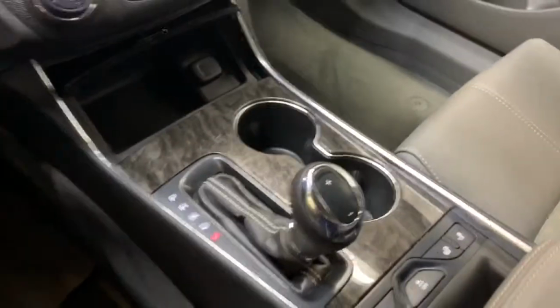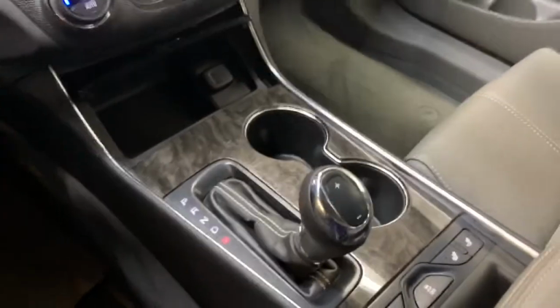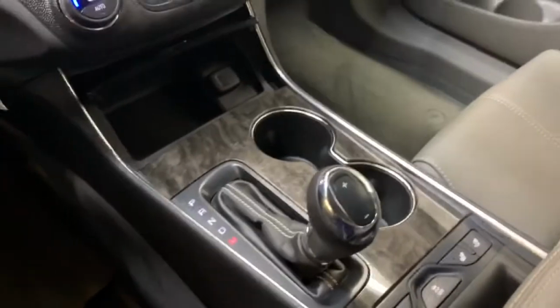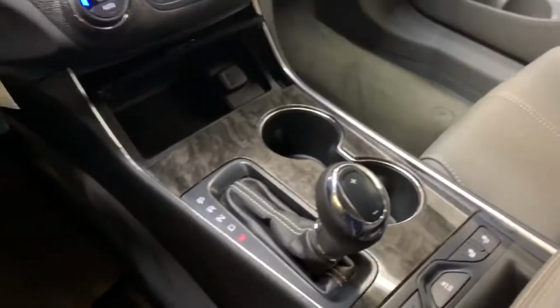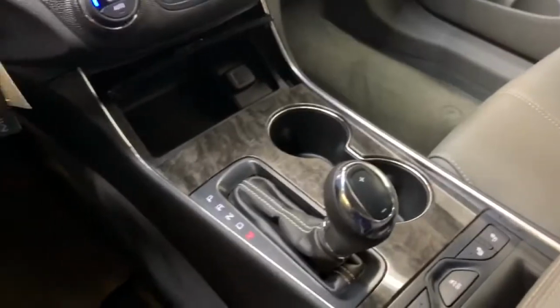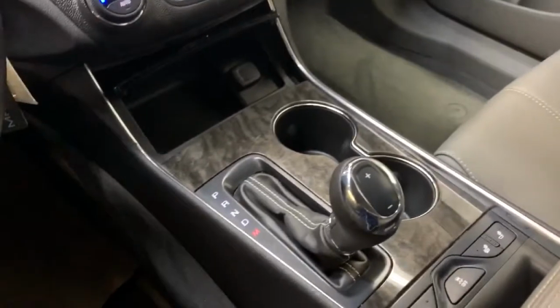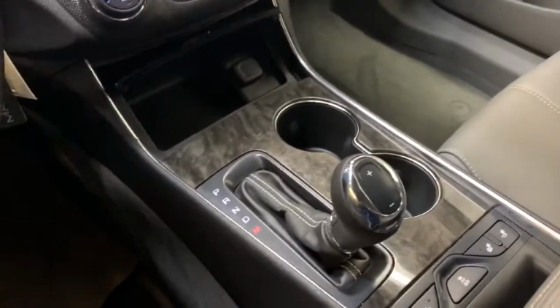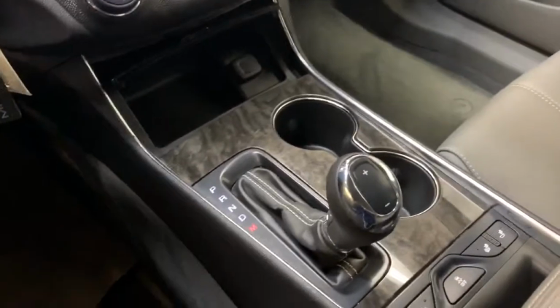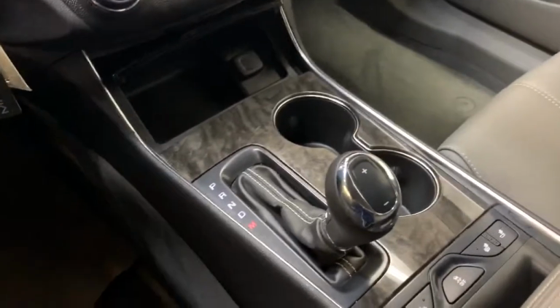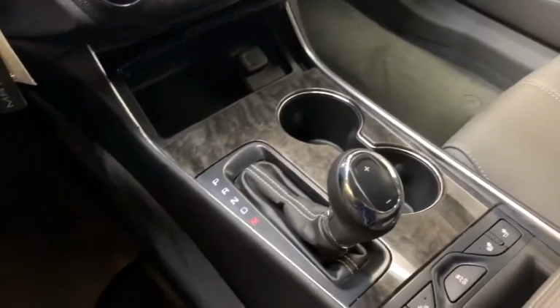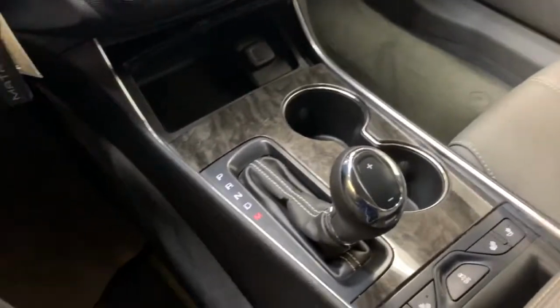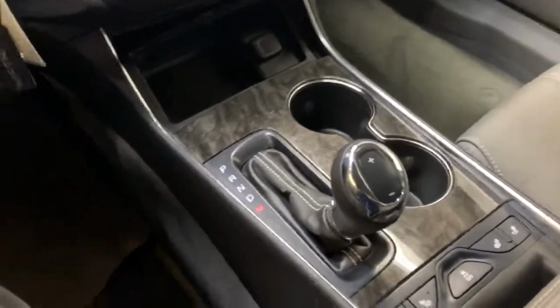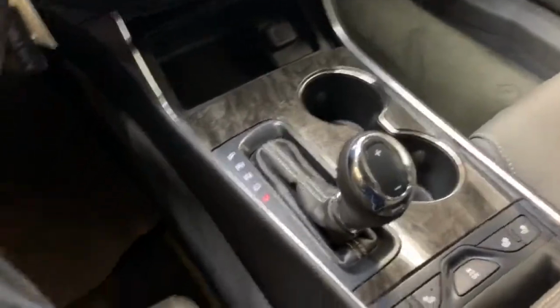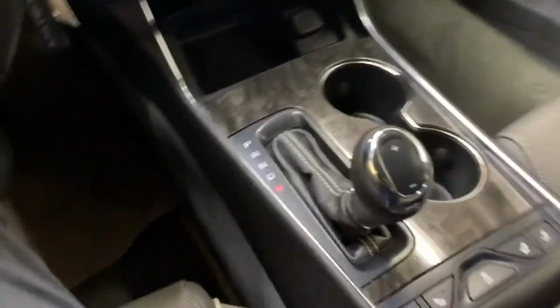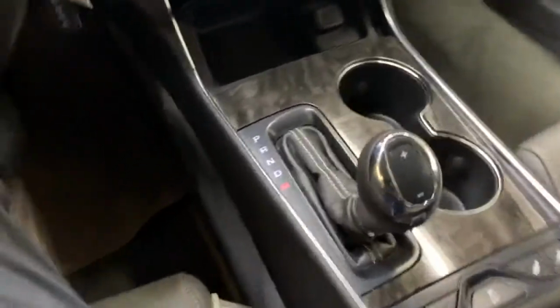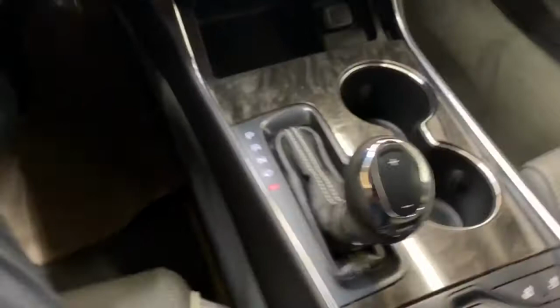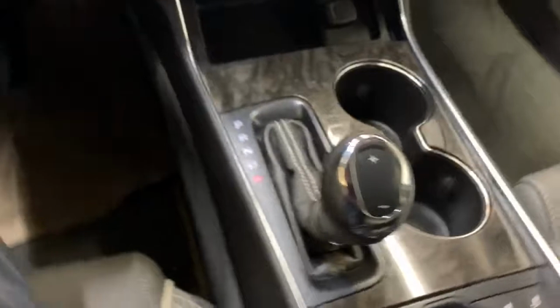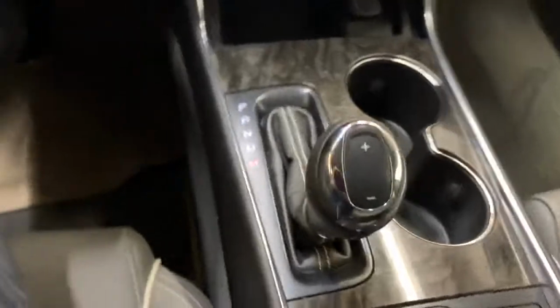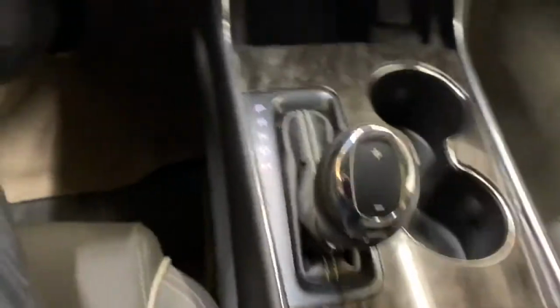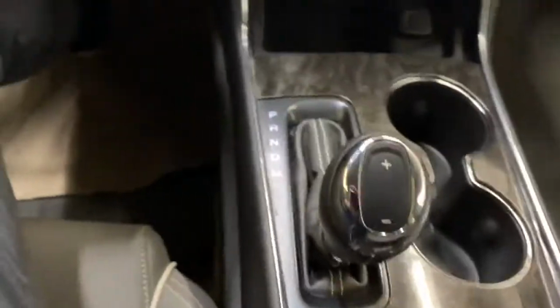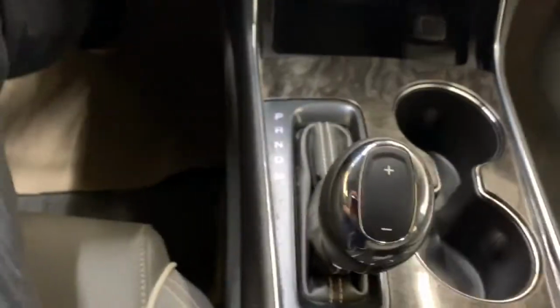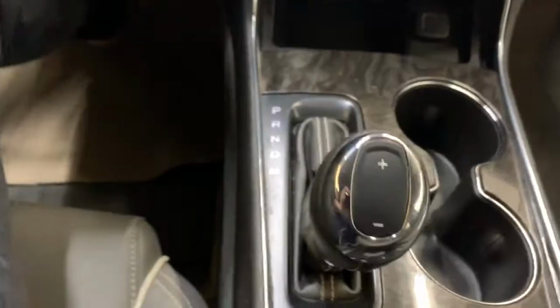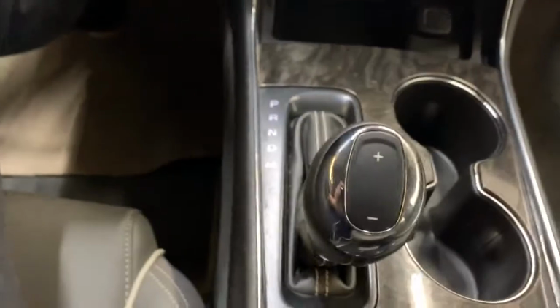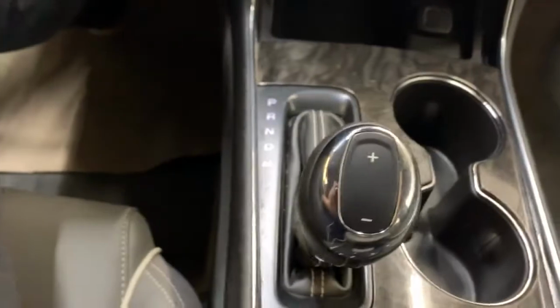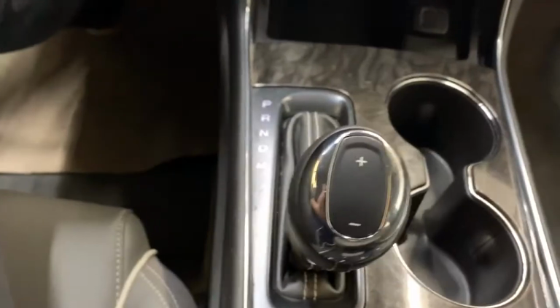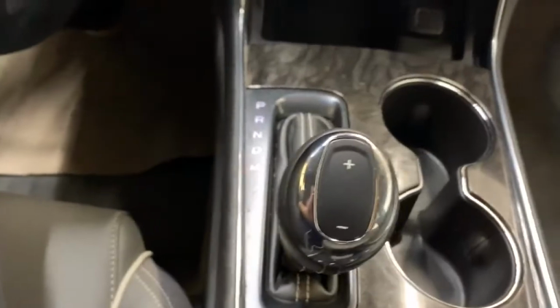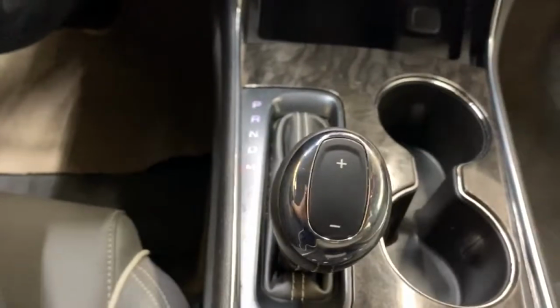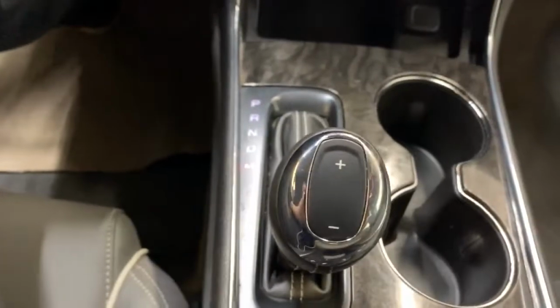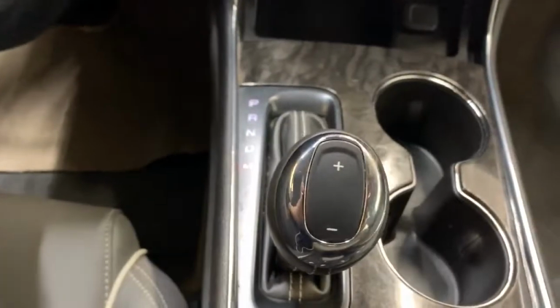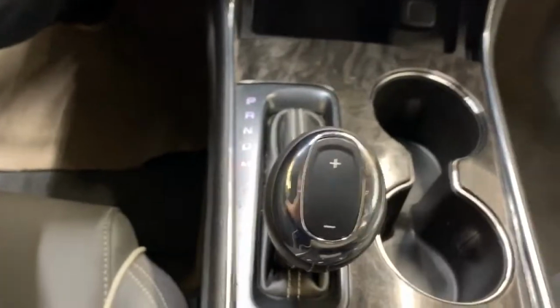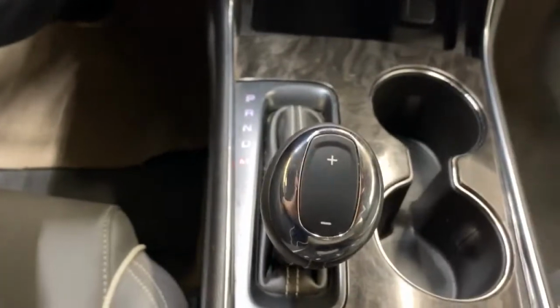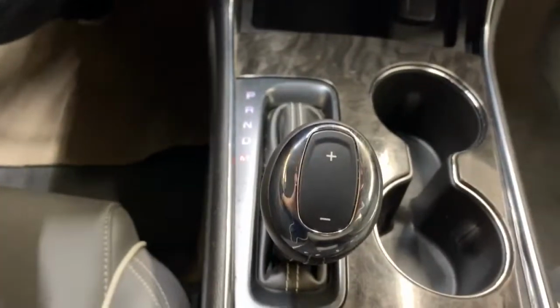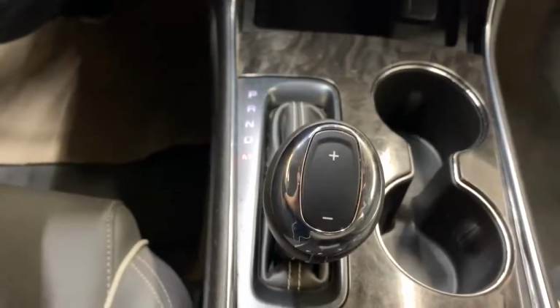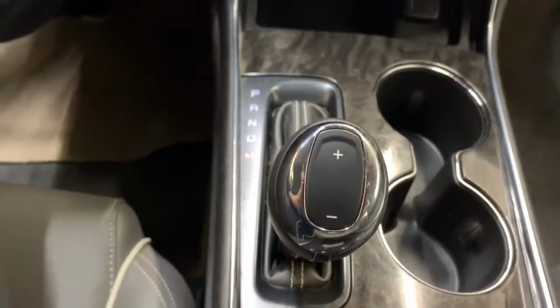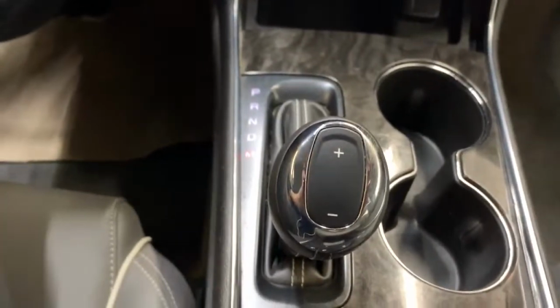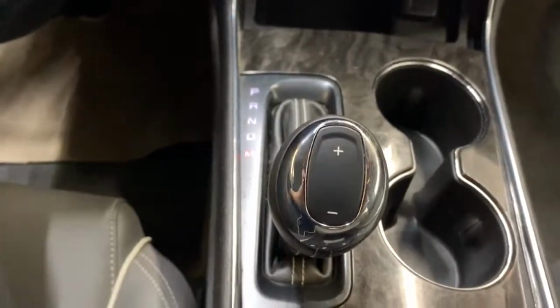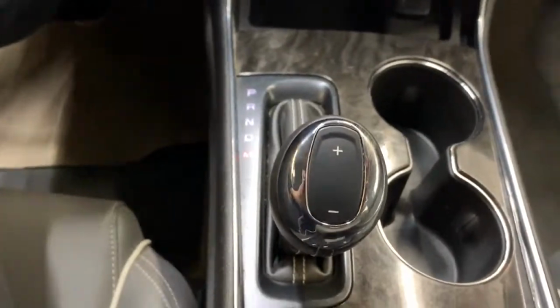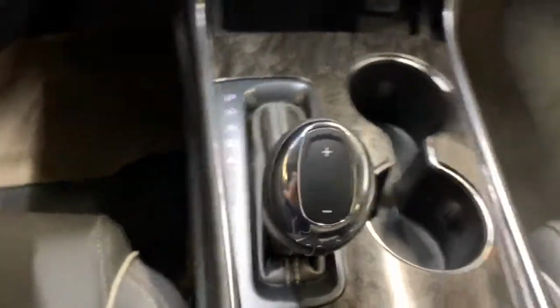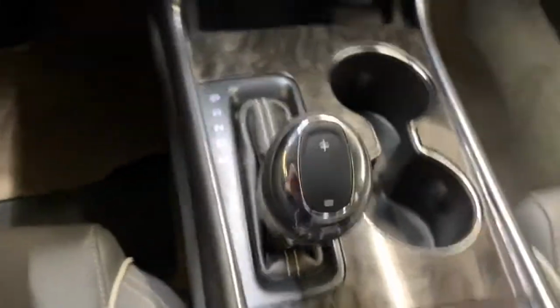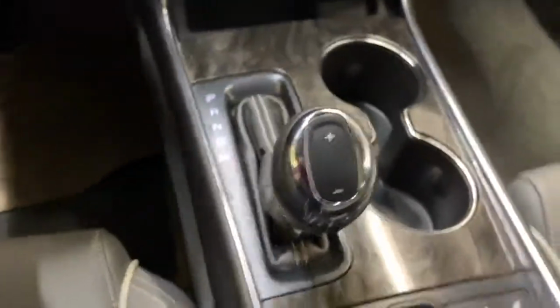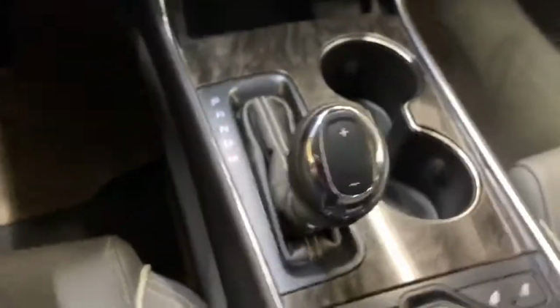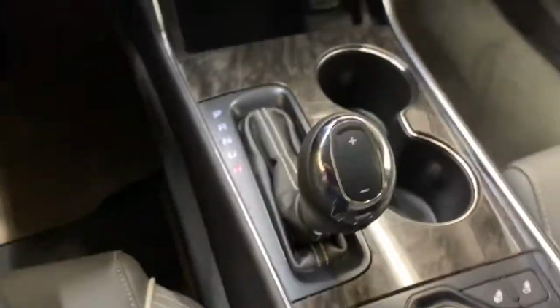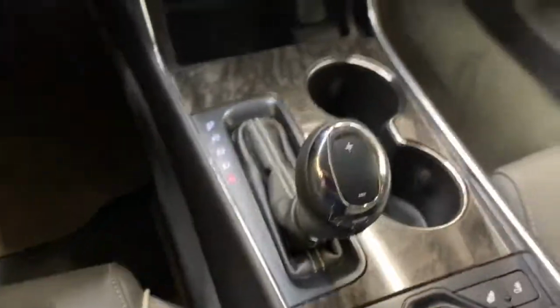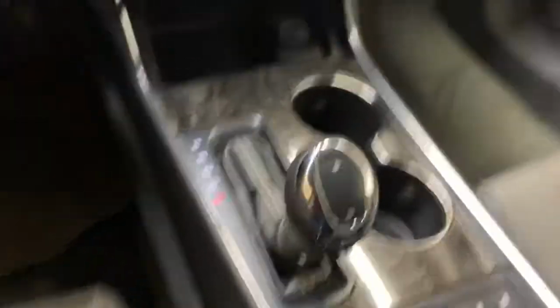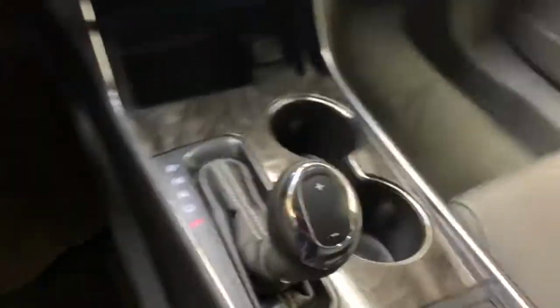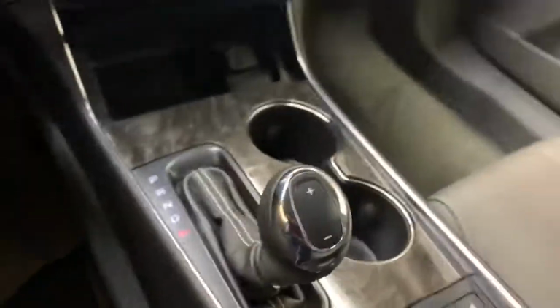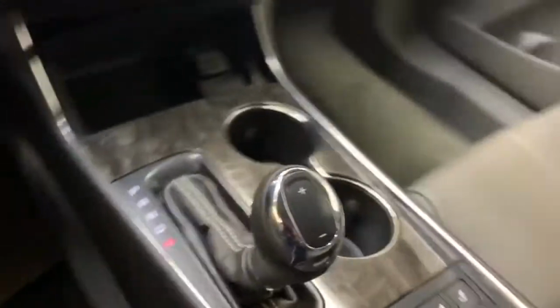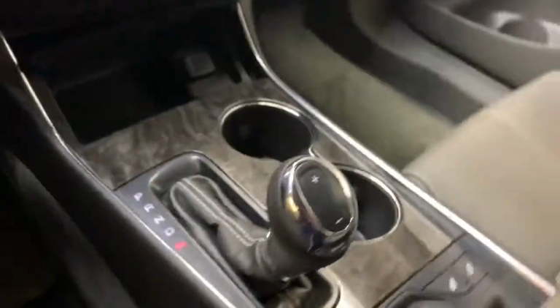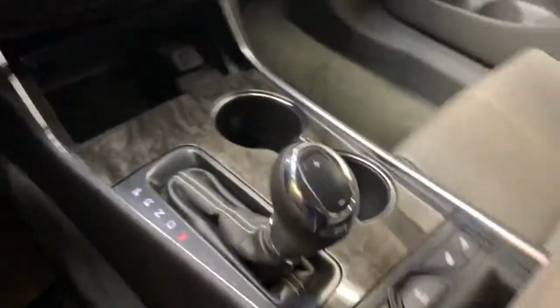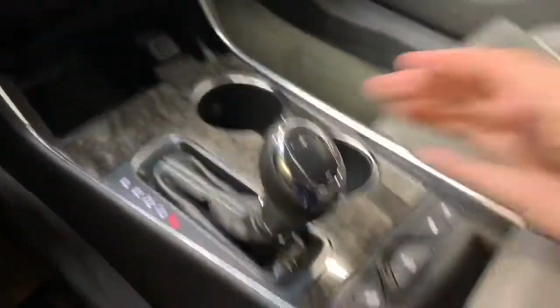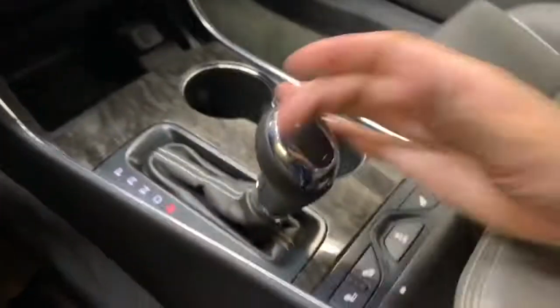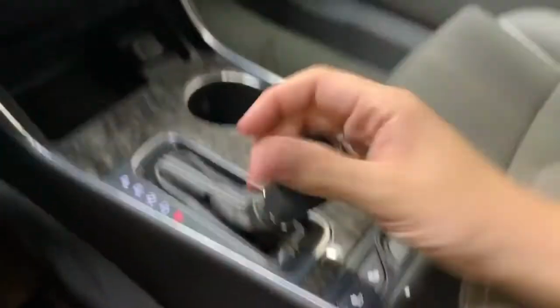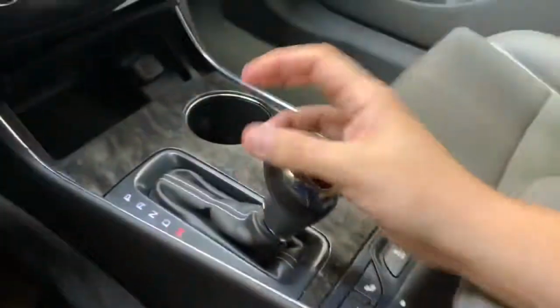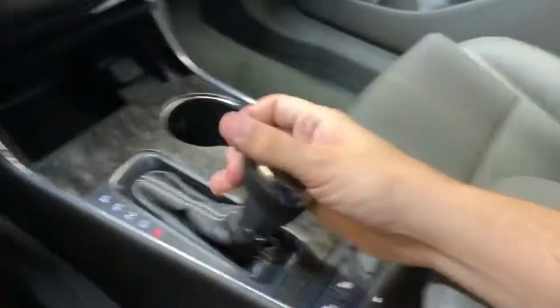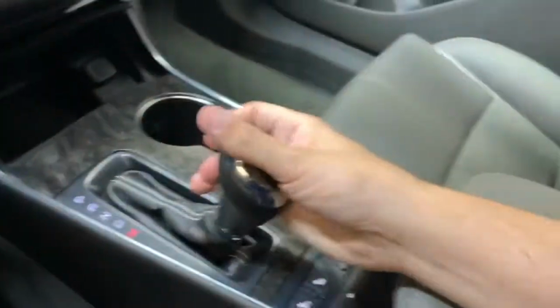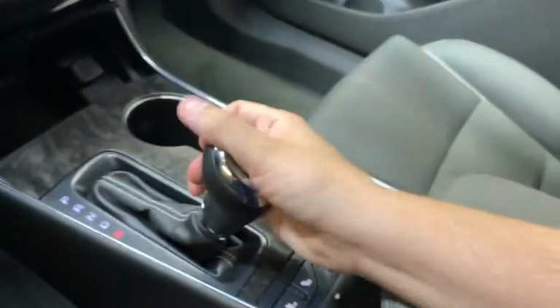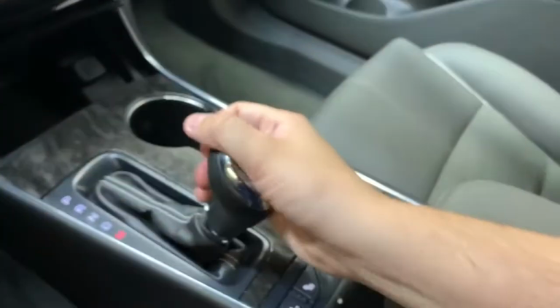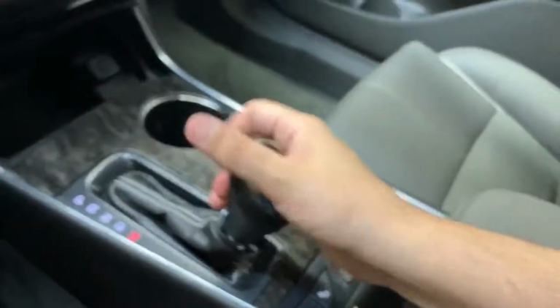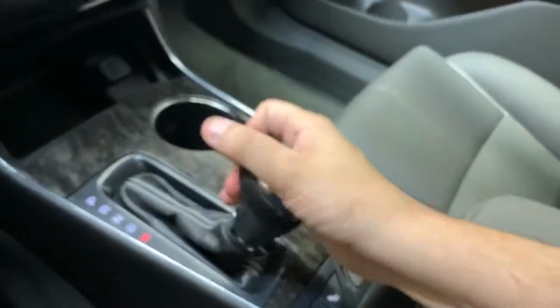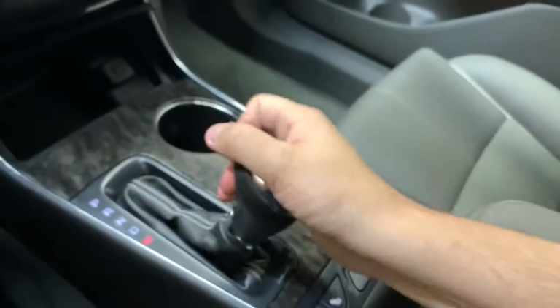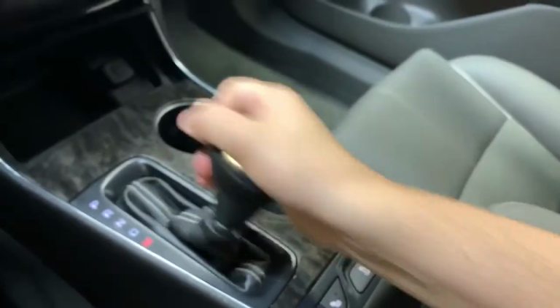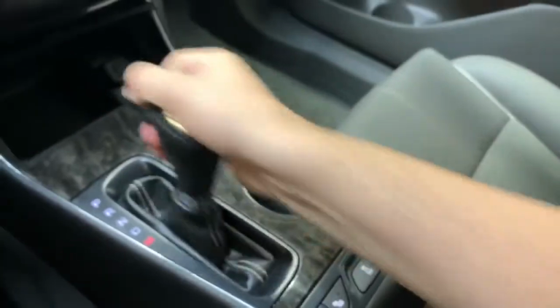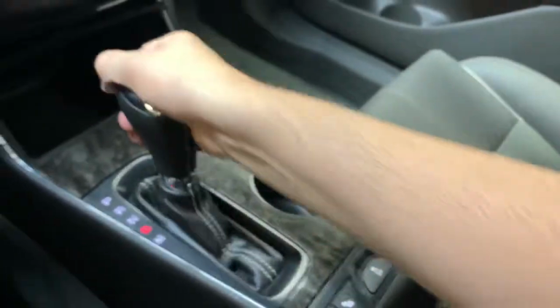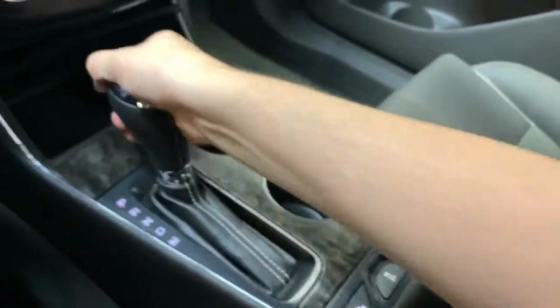The automatic transmission is here, with a manual gear selector on top — plus and minus for shifting up and down.